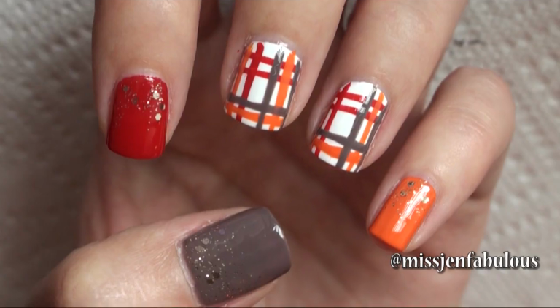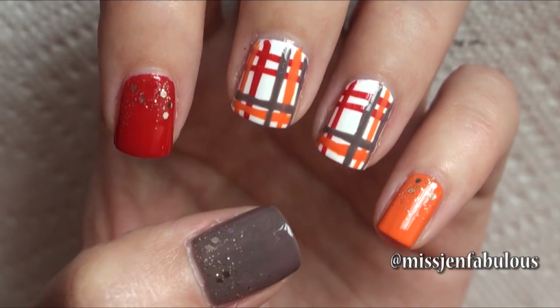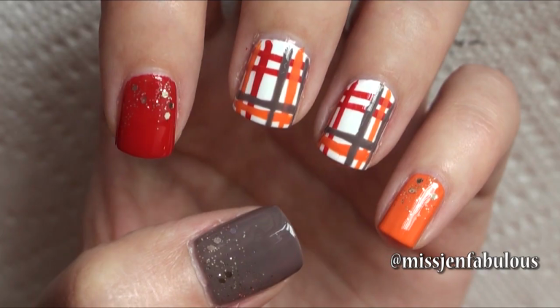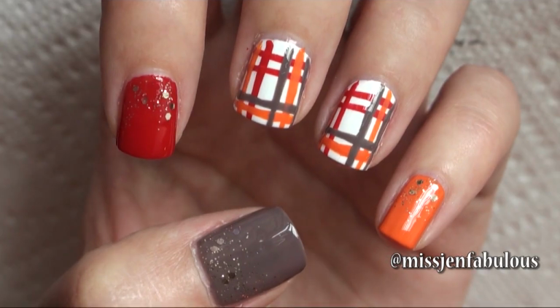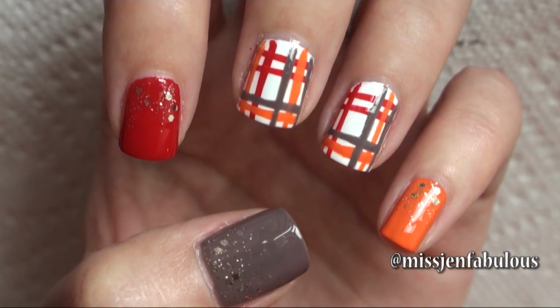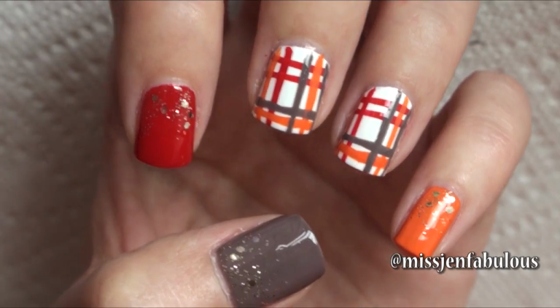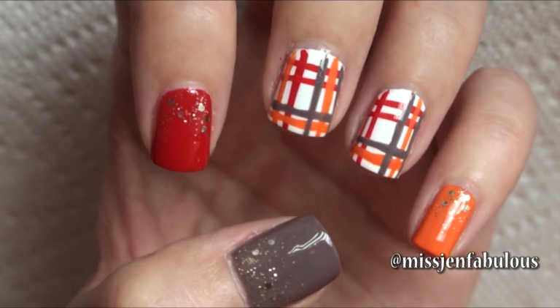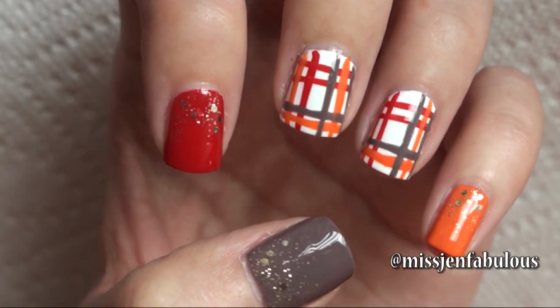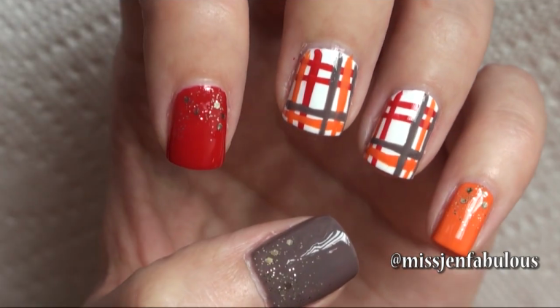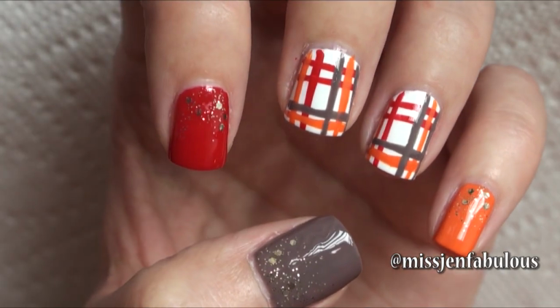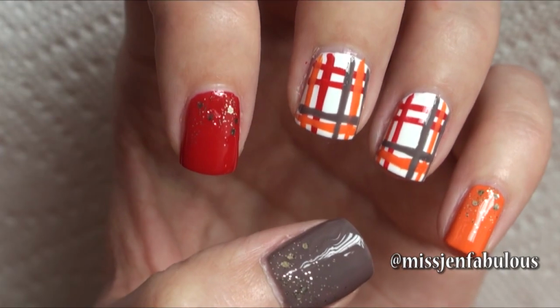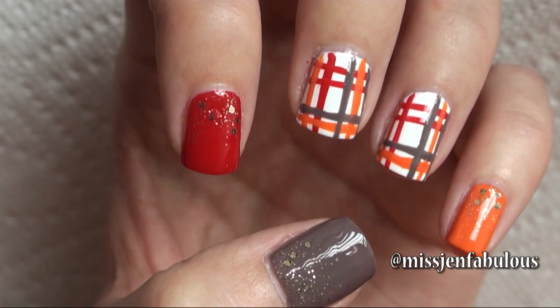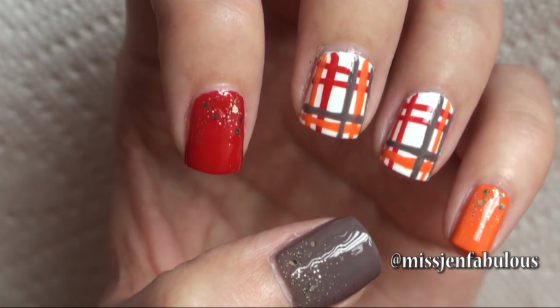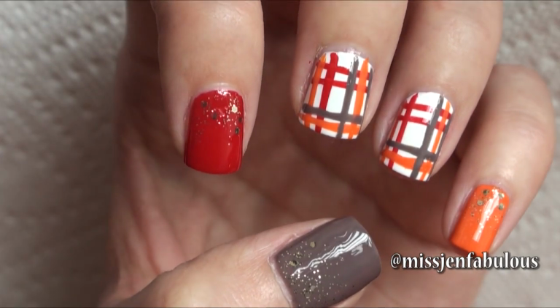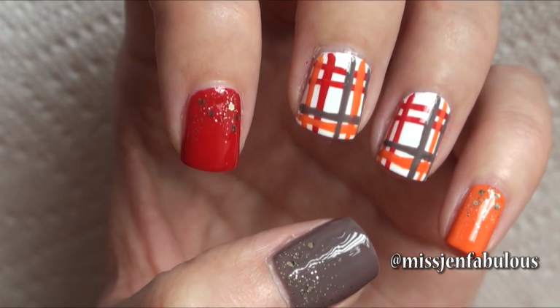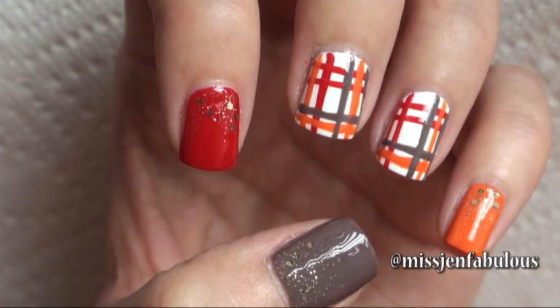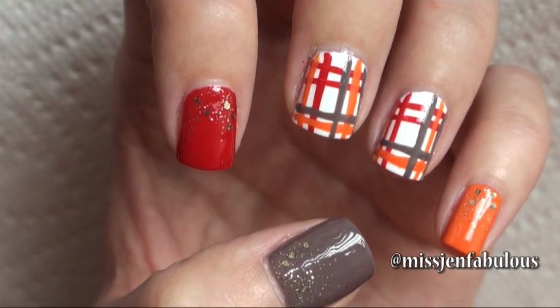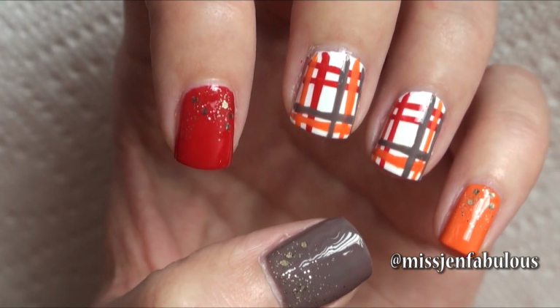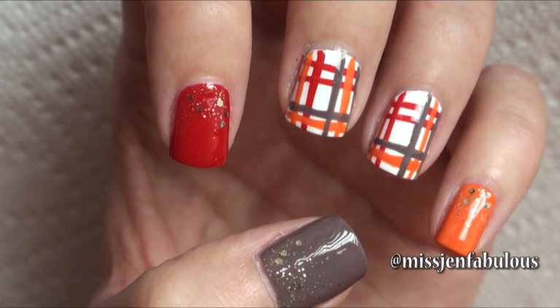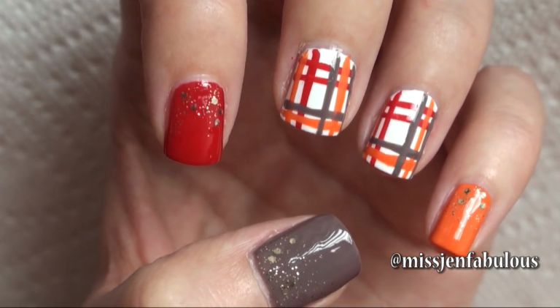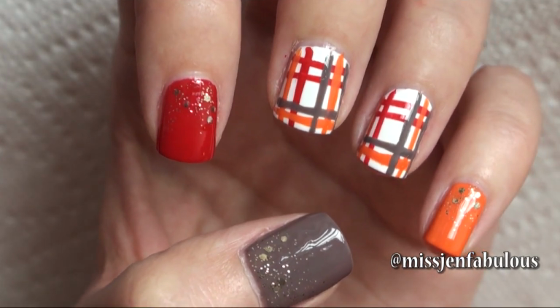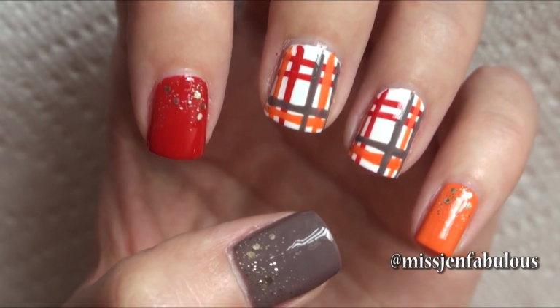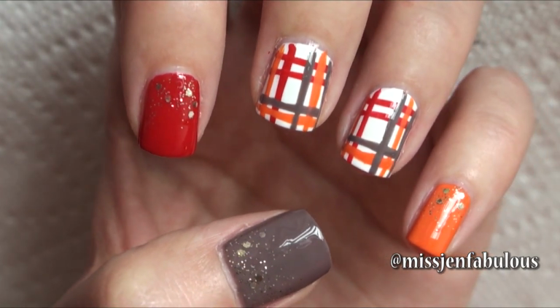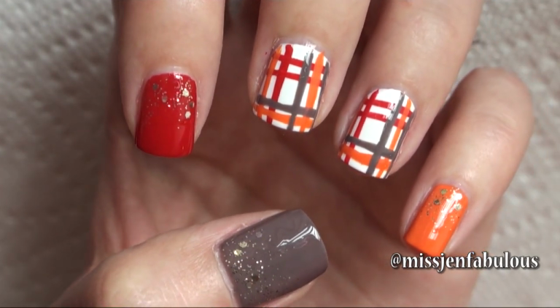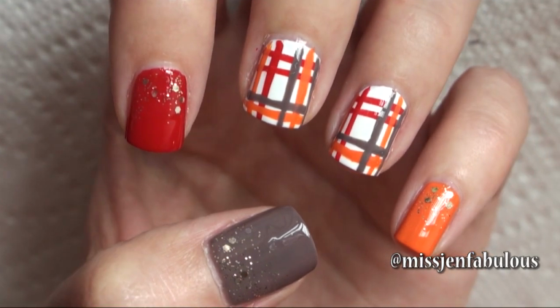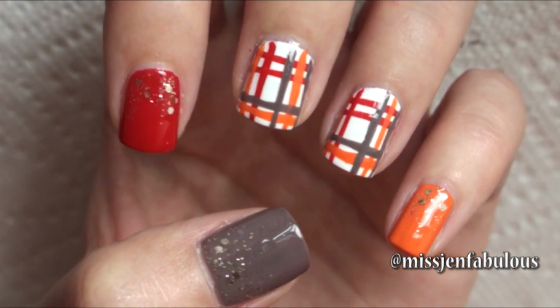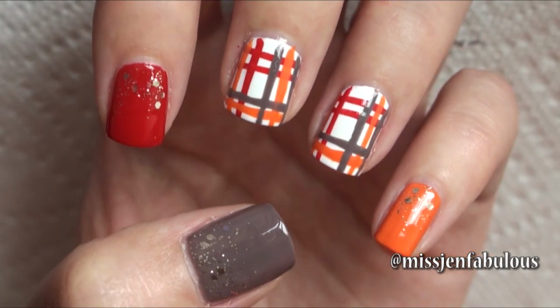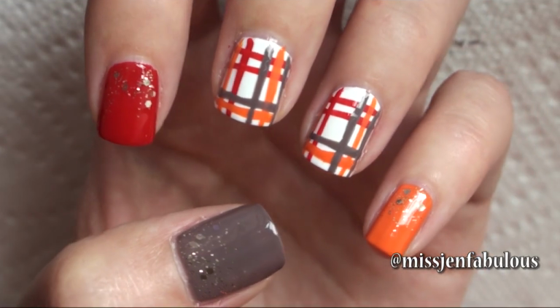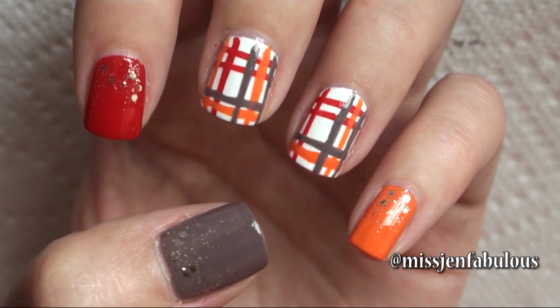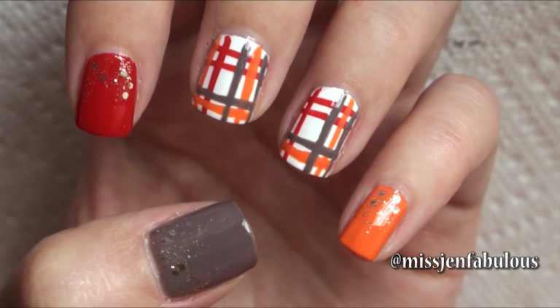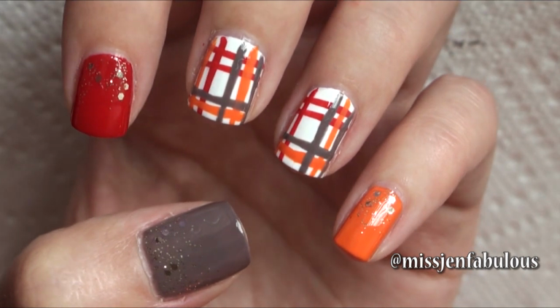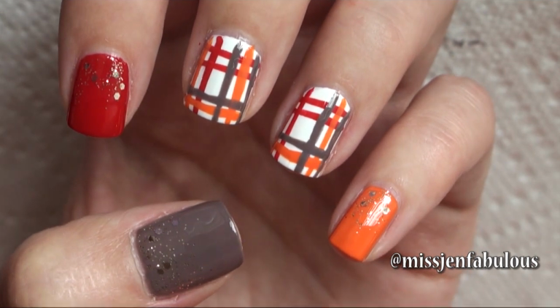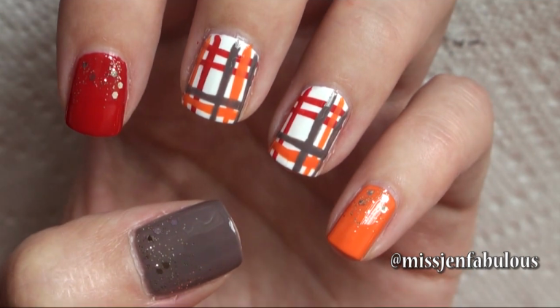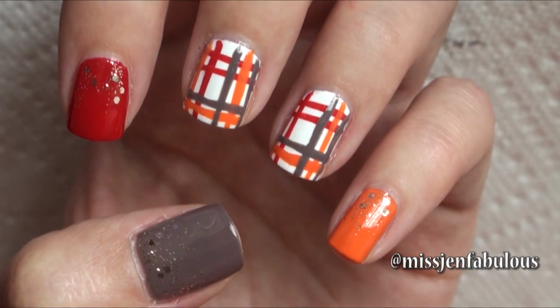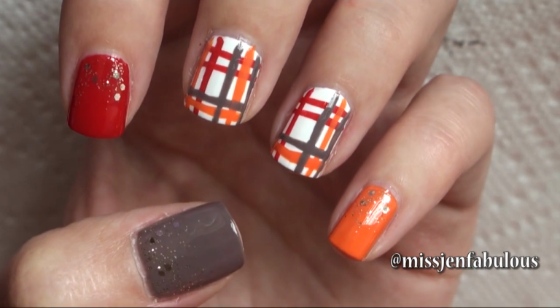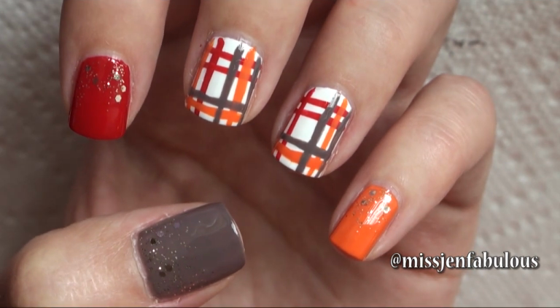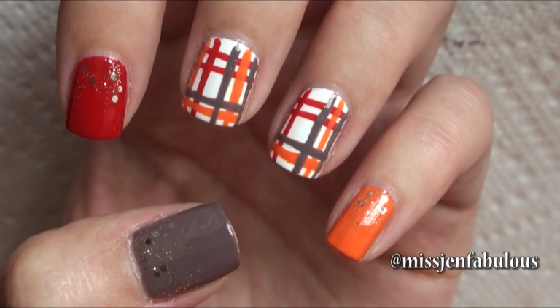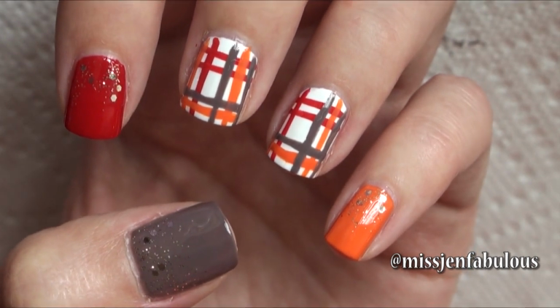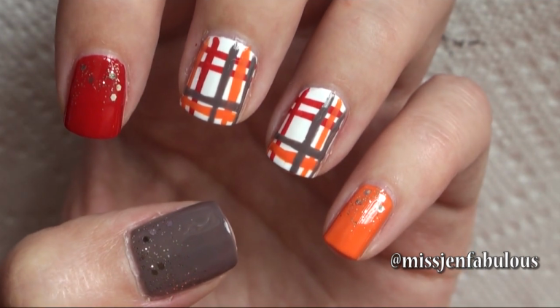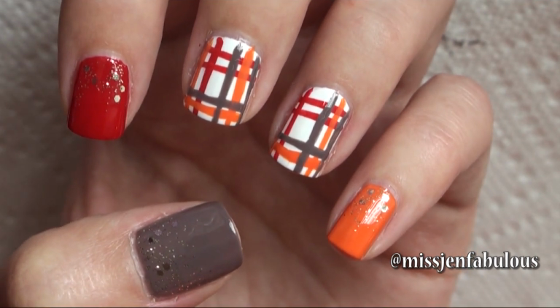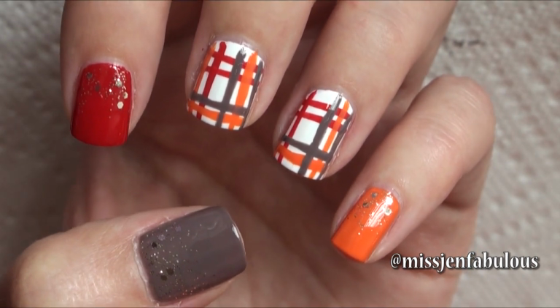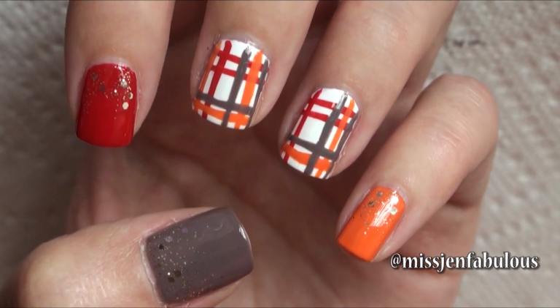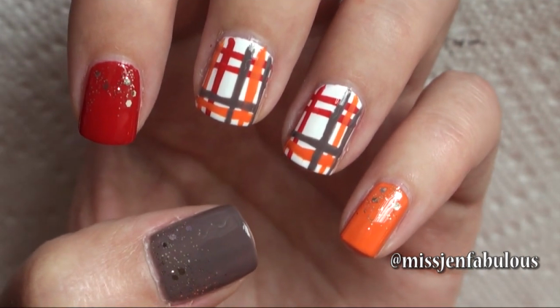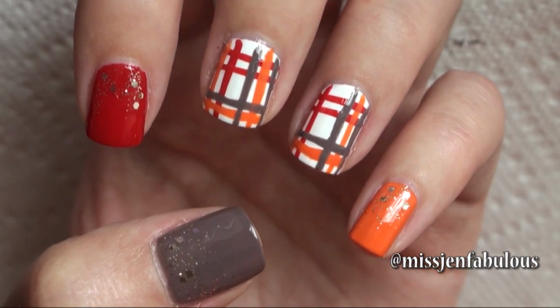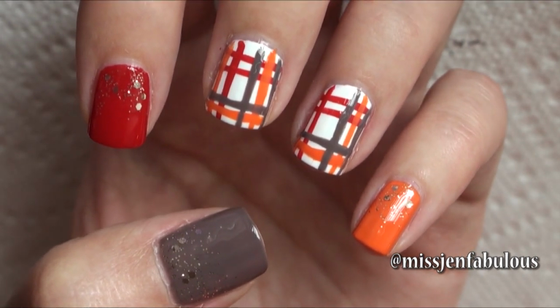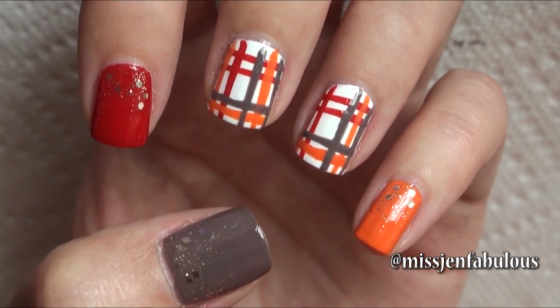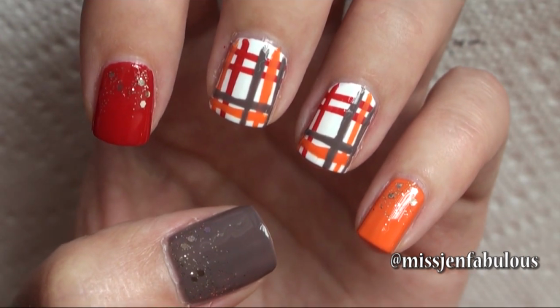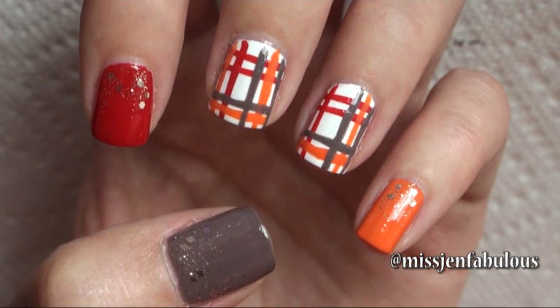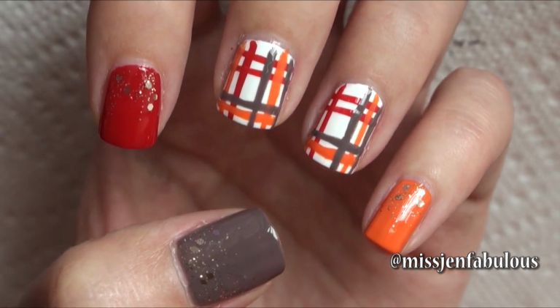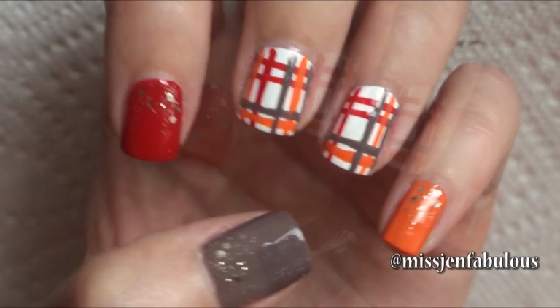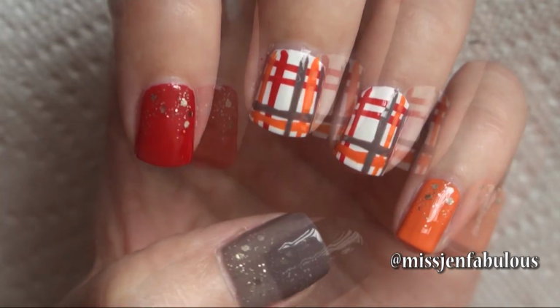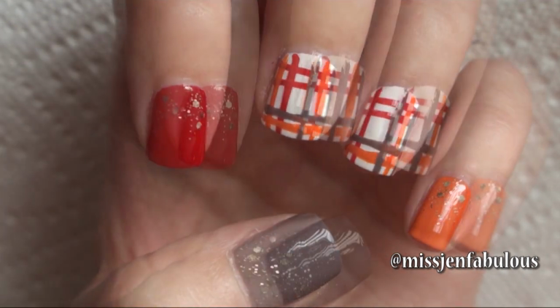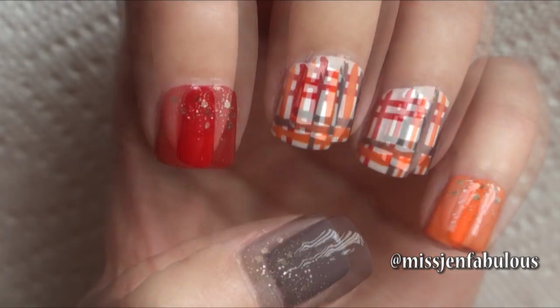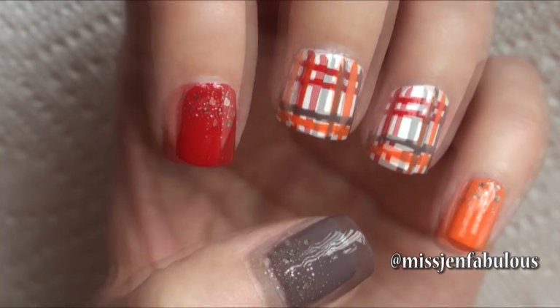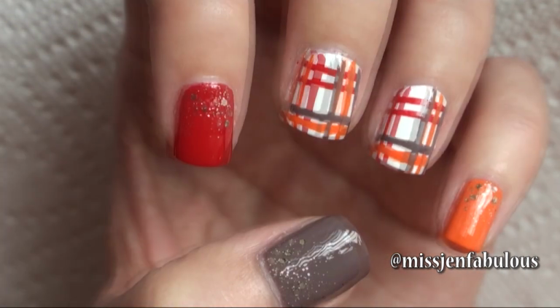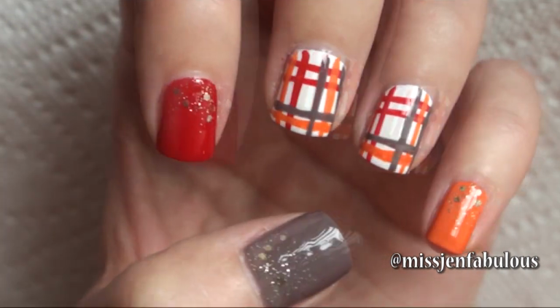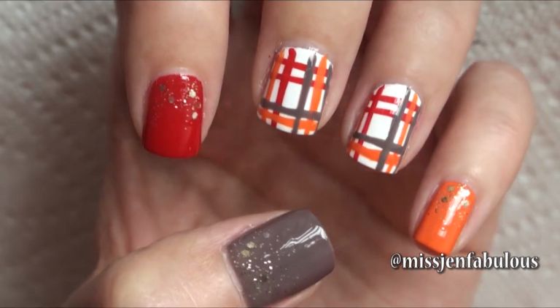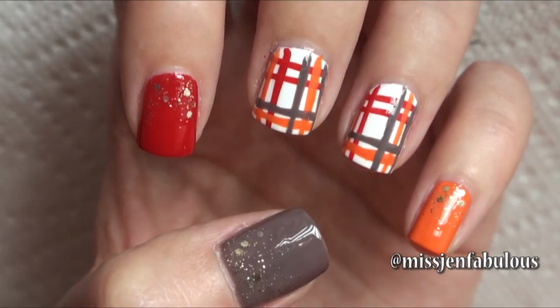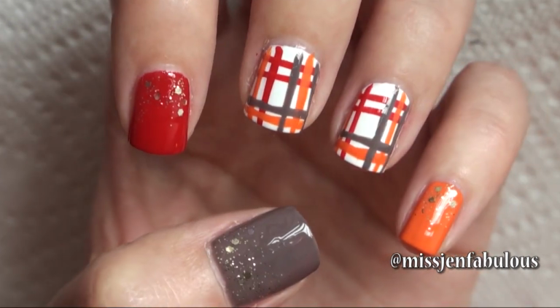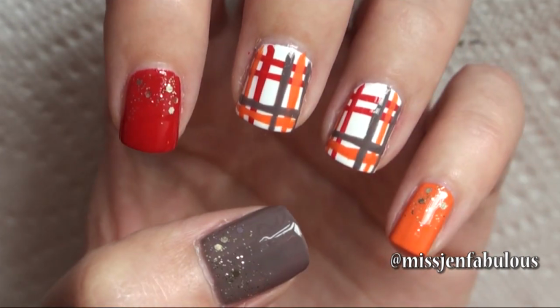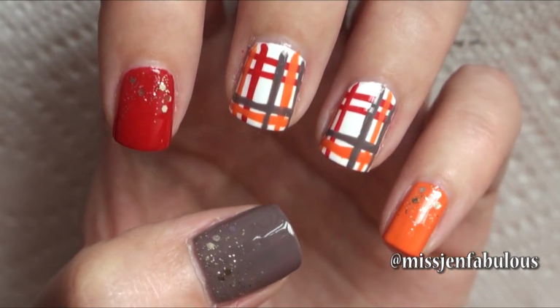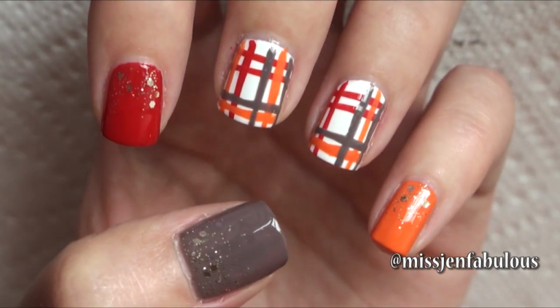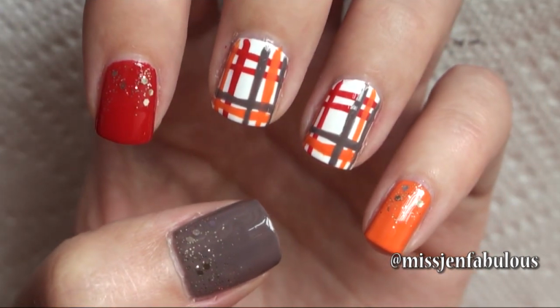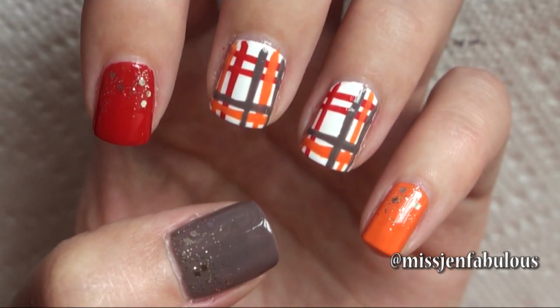Manicure number 1 is a simple plaid nail design, because plaid print shirts are everywhere during this time of the year. It's just a great fall pattern.